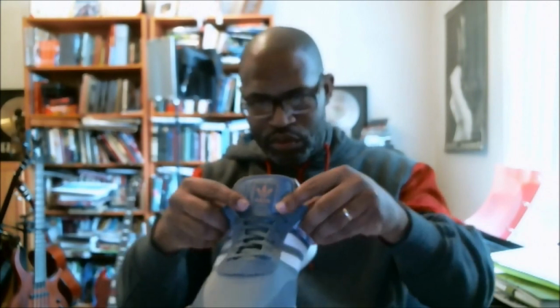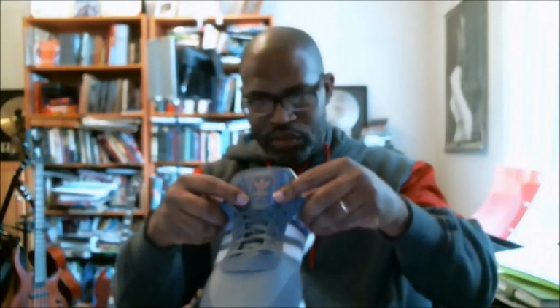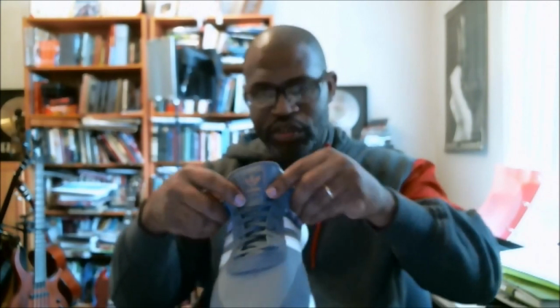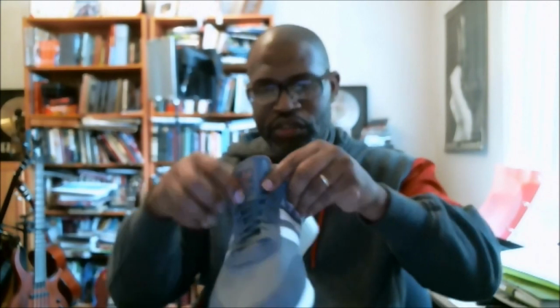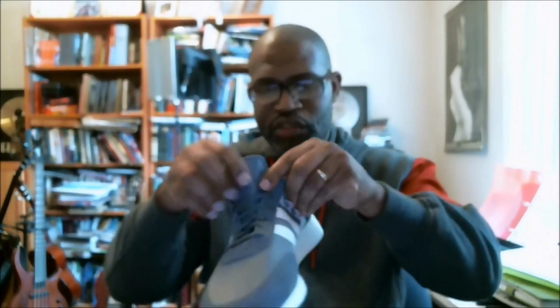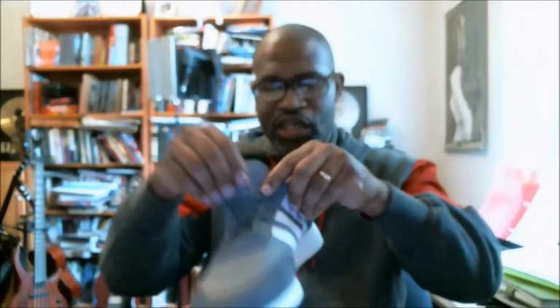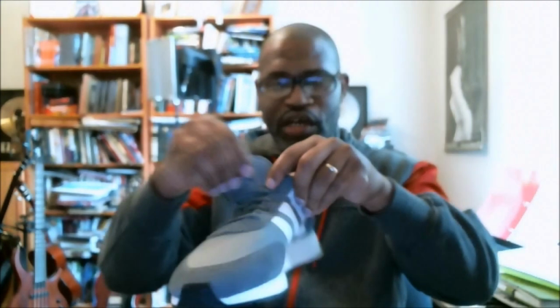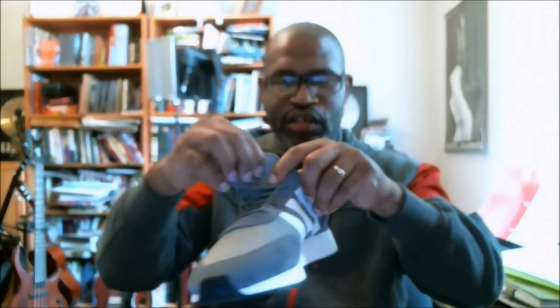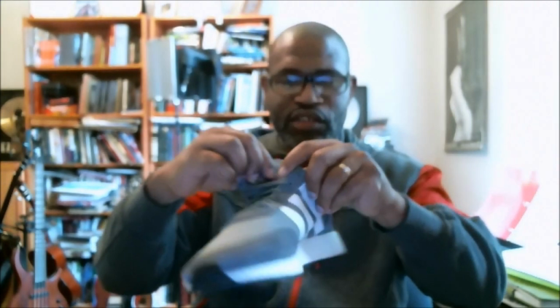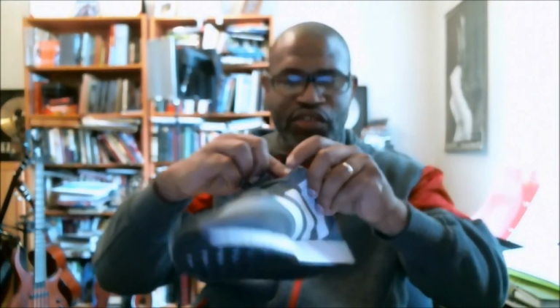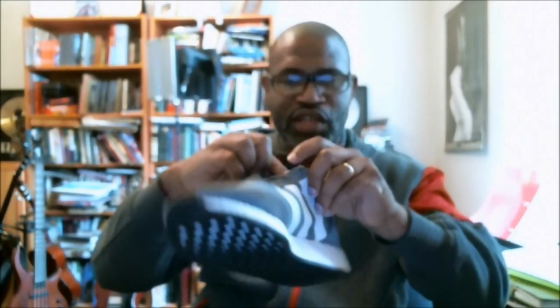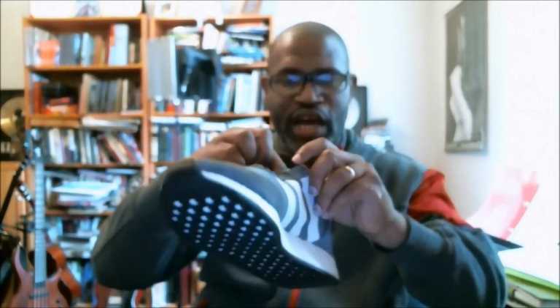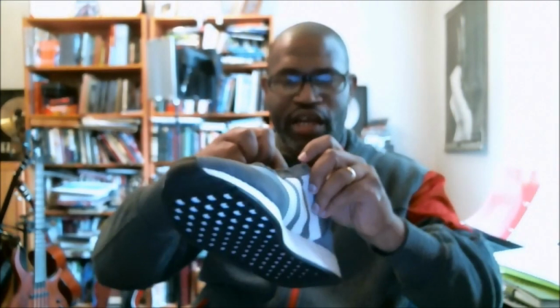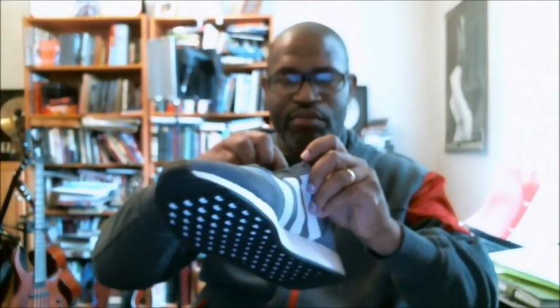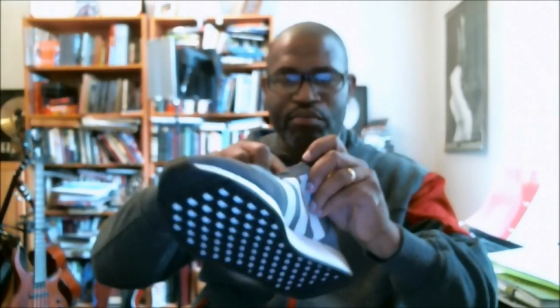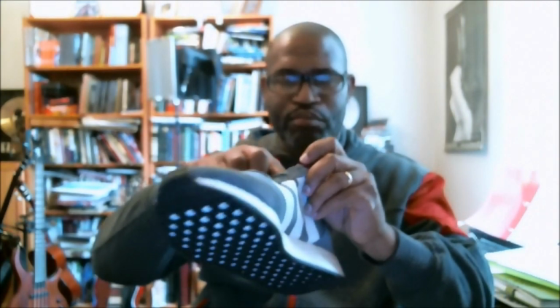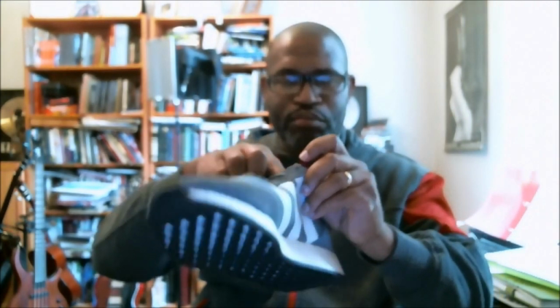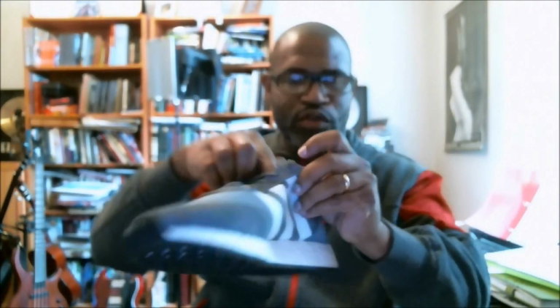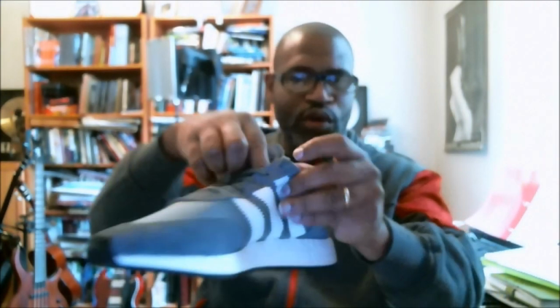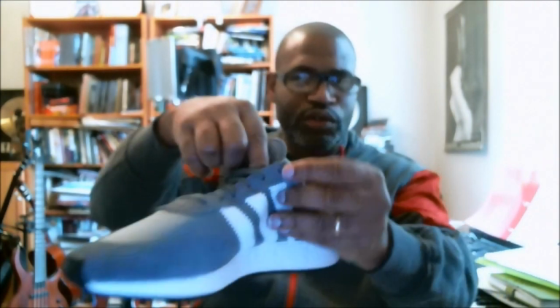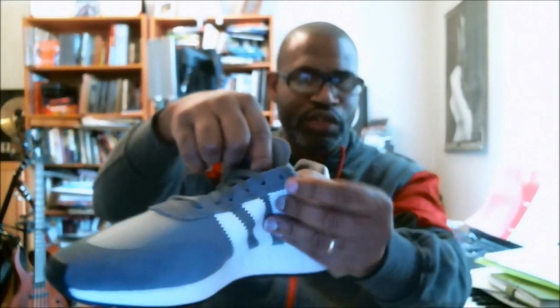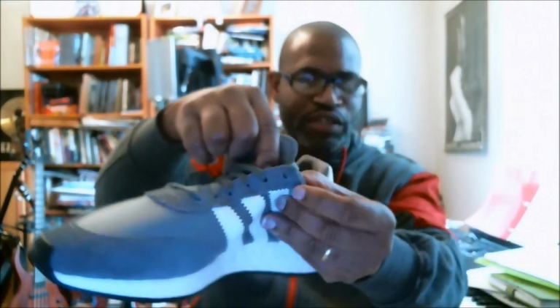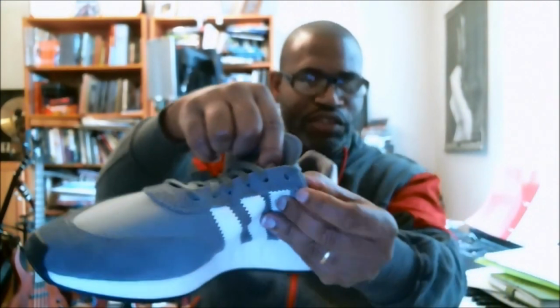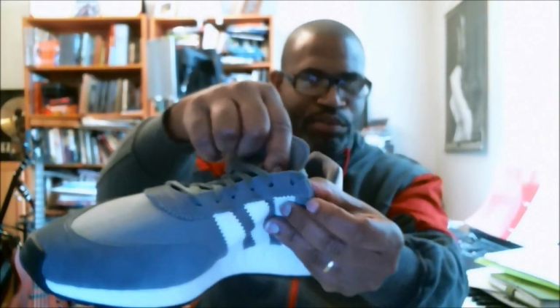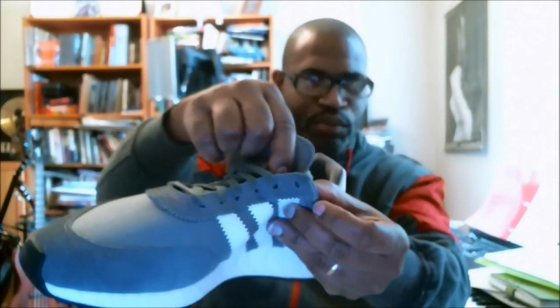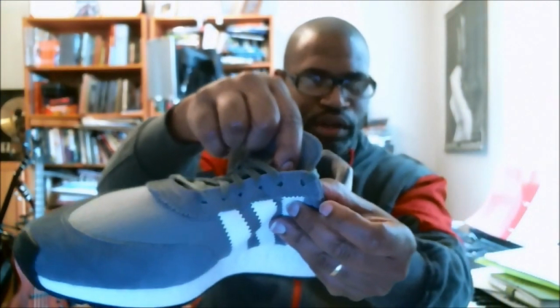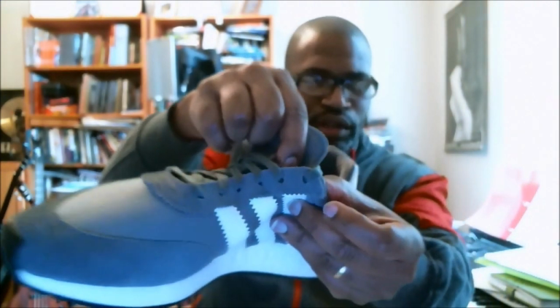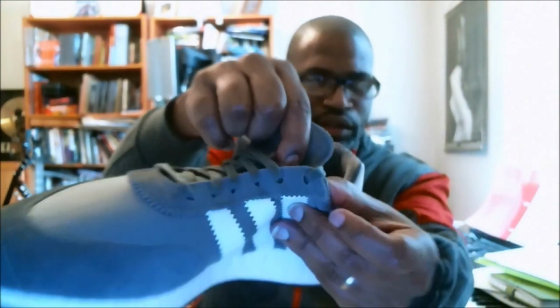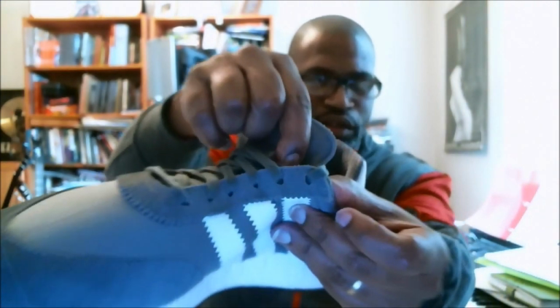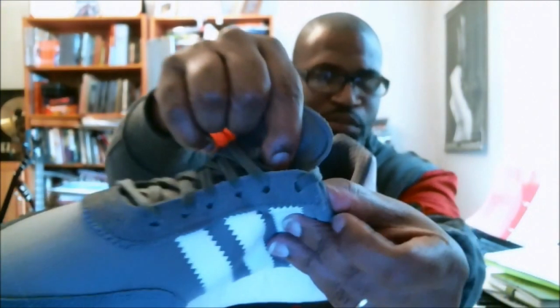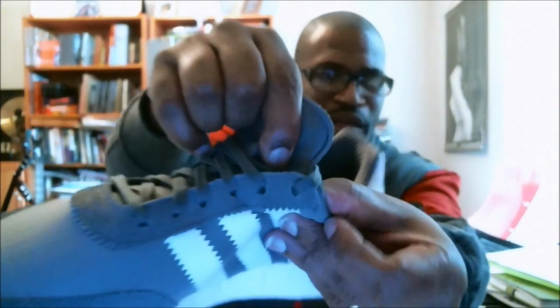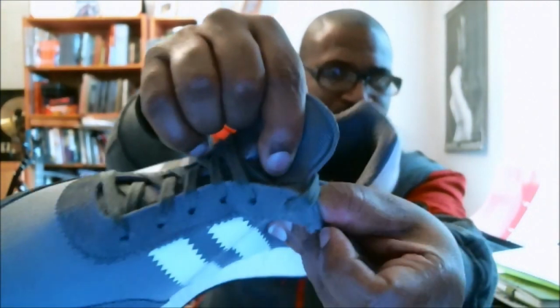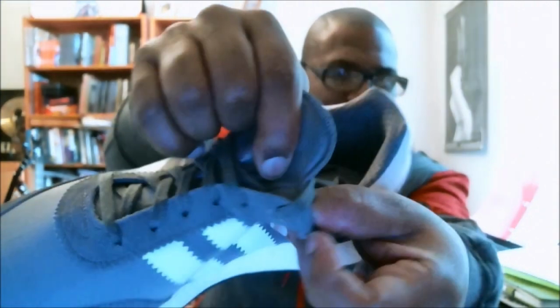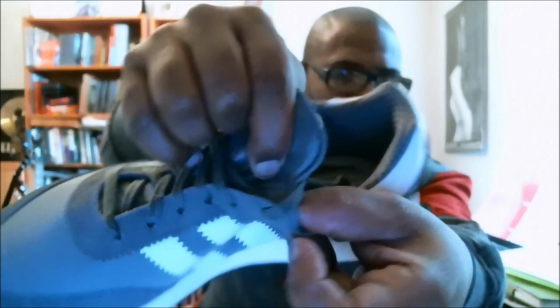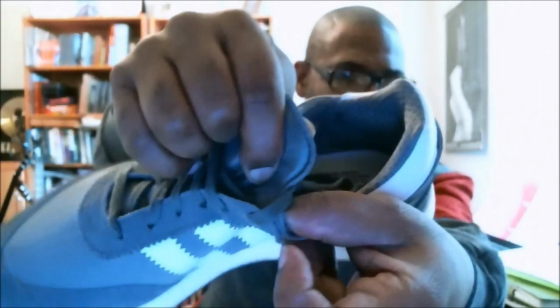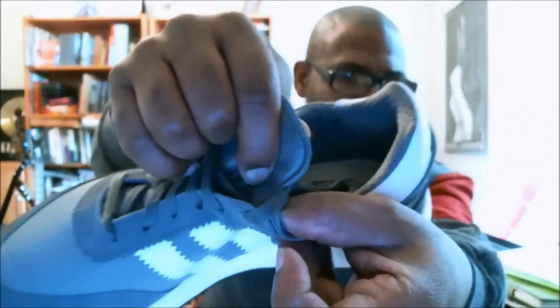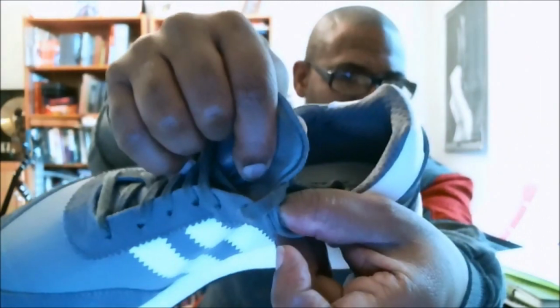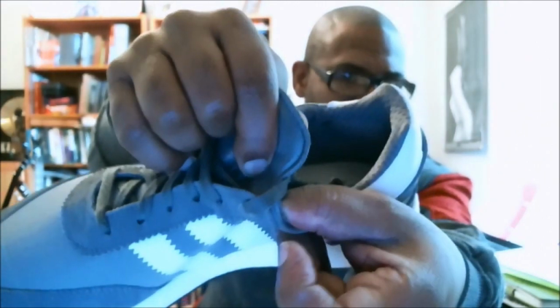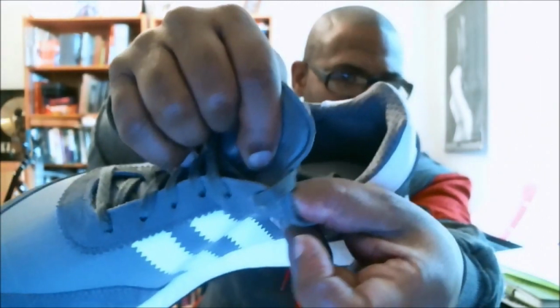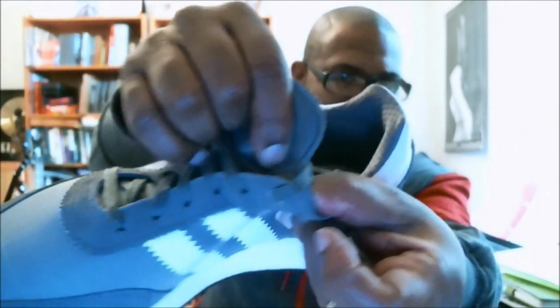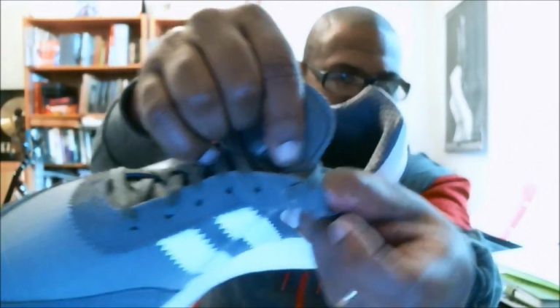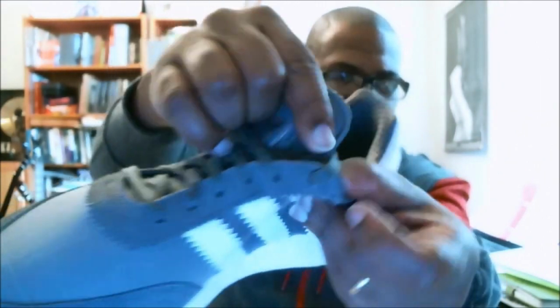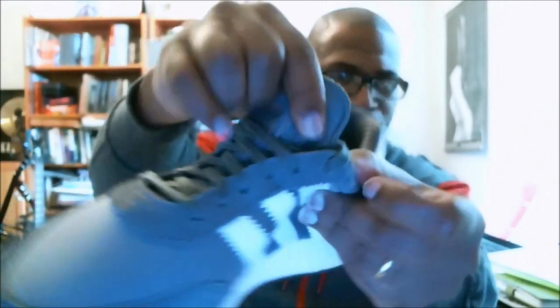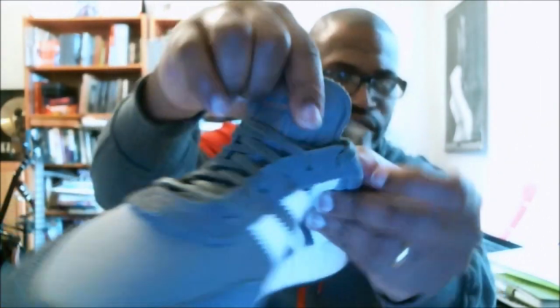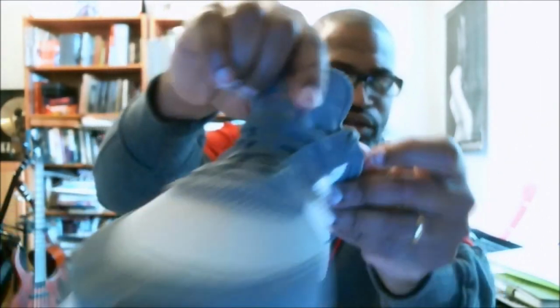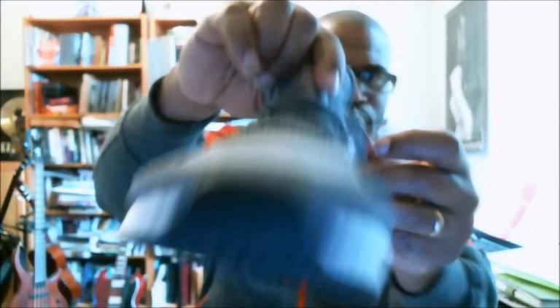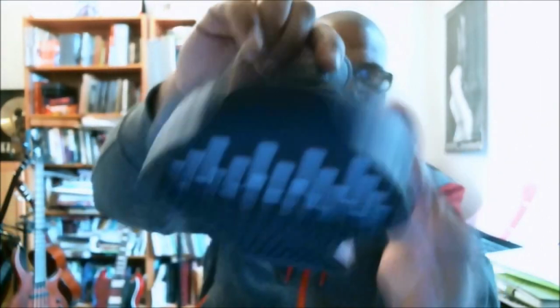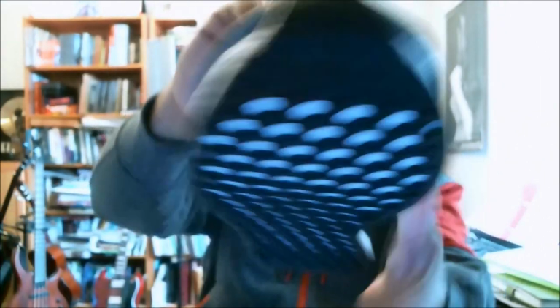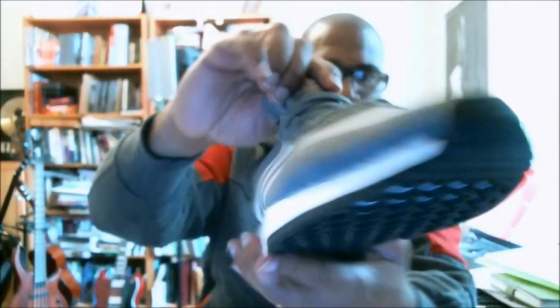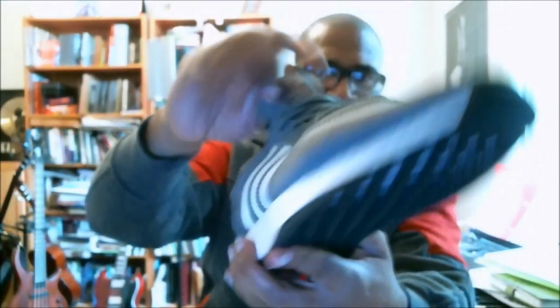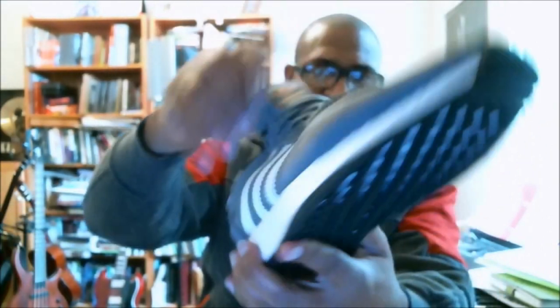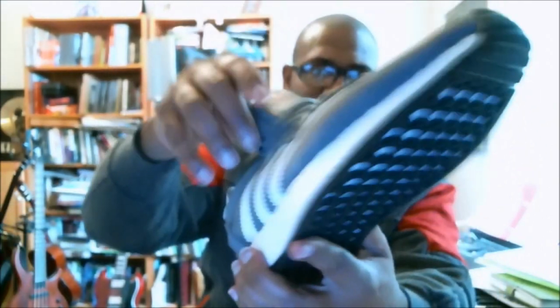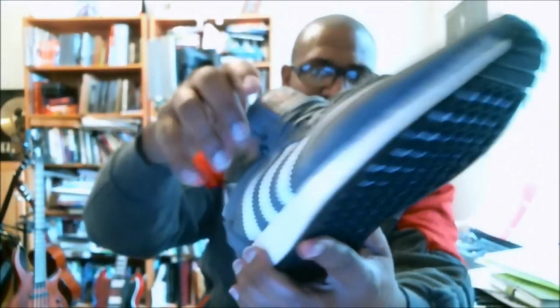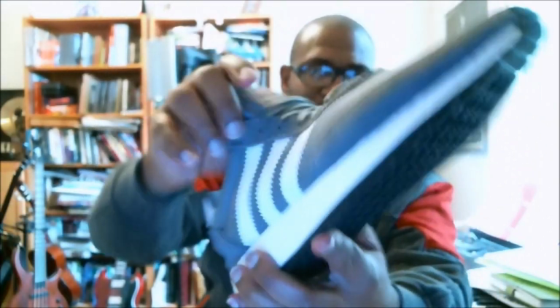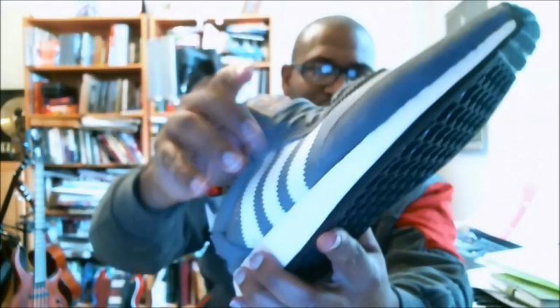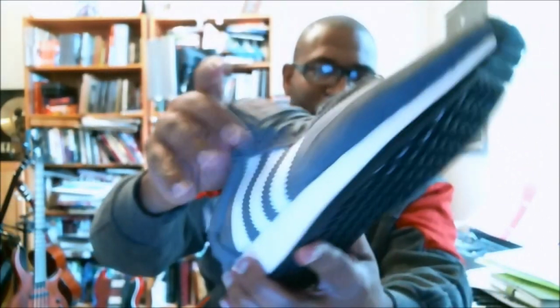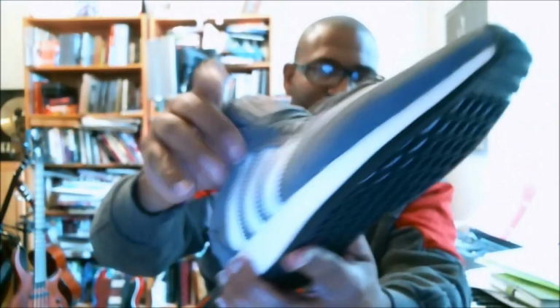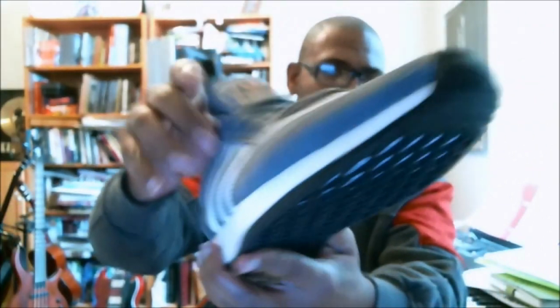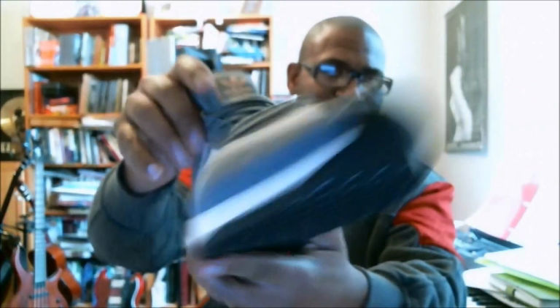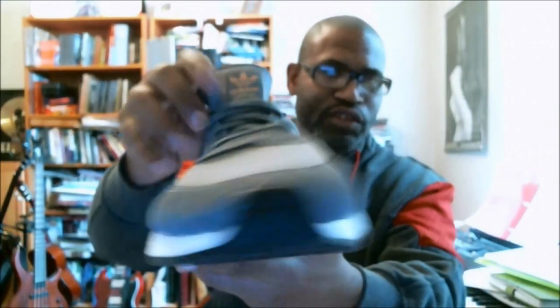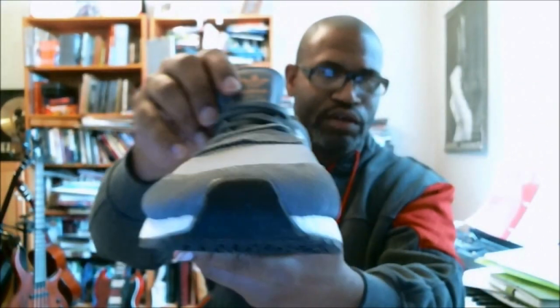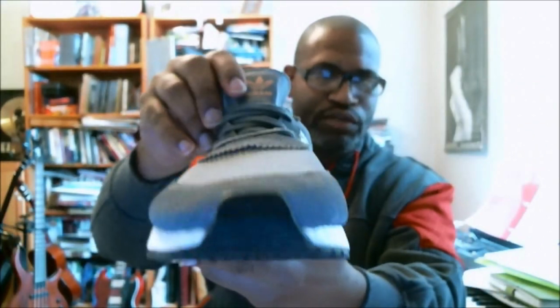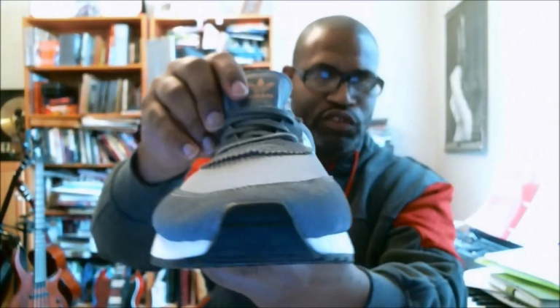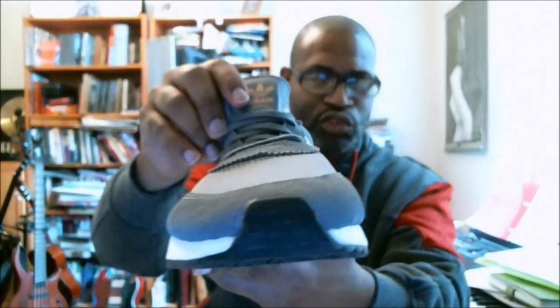This tongue is not separated — it's basically like a sock liner. It's connected to the side of the shoe.